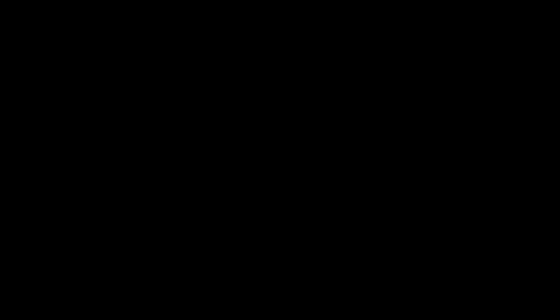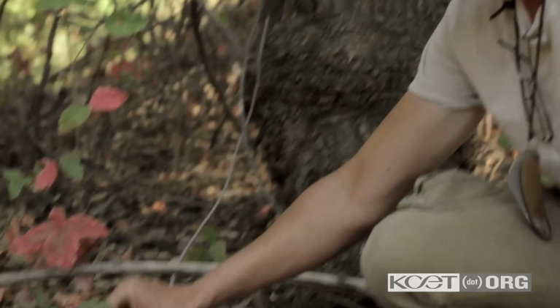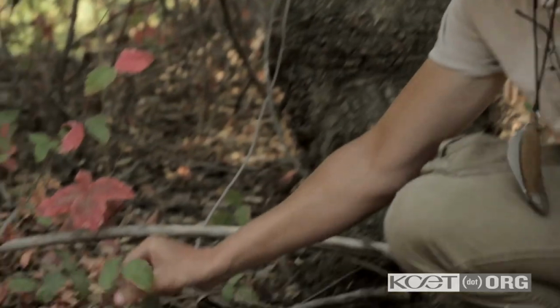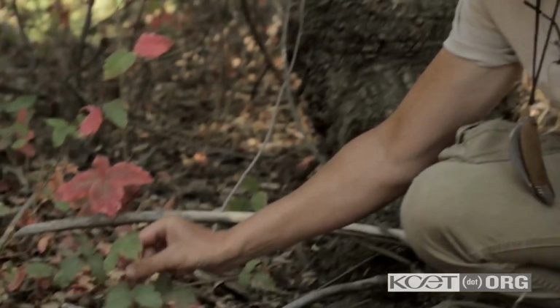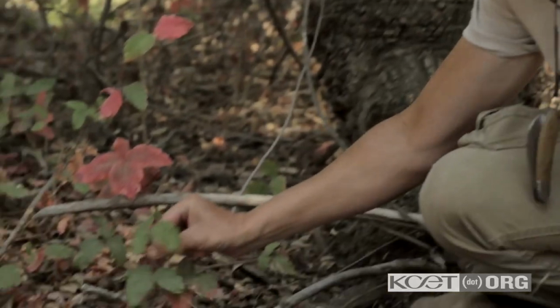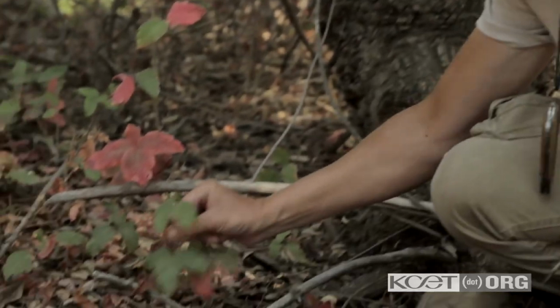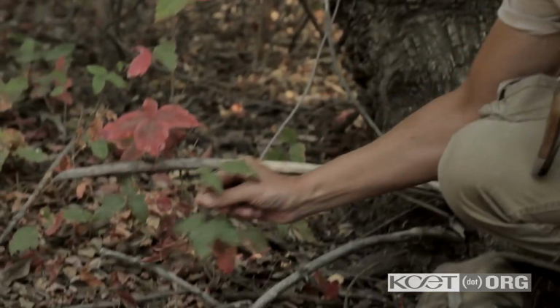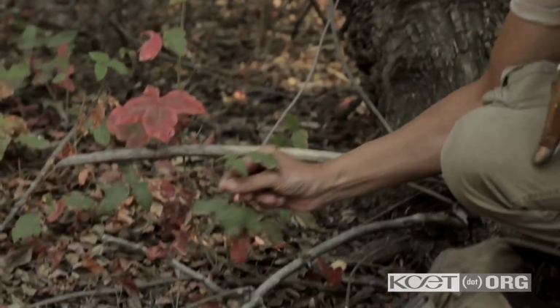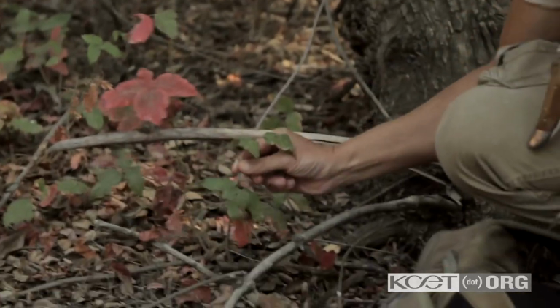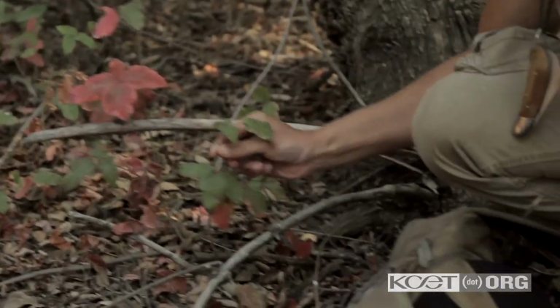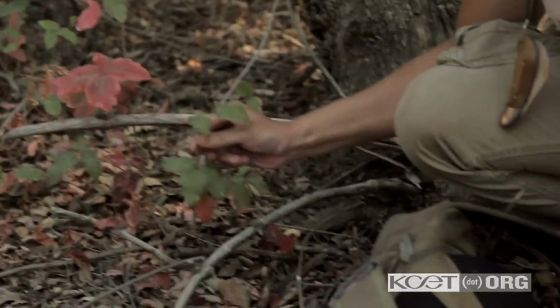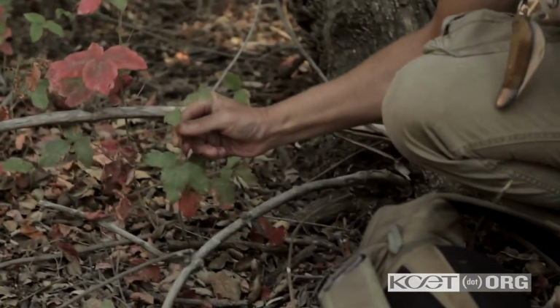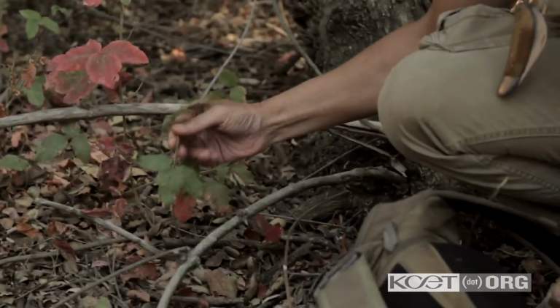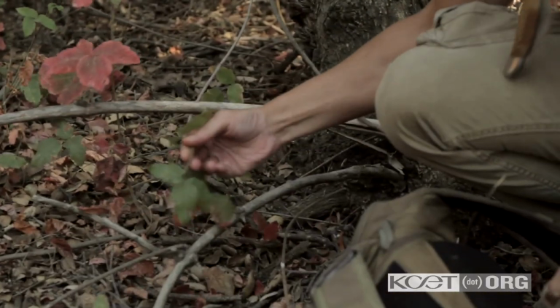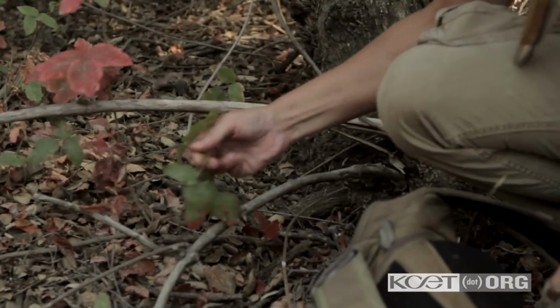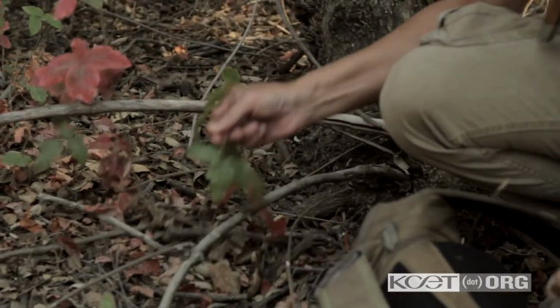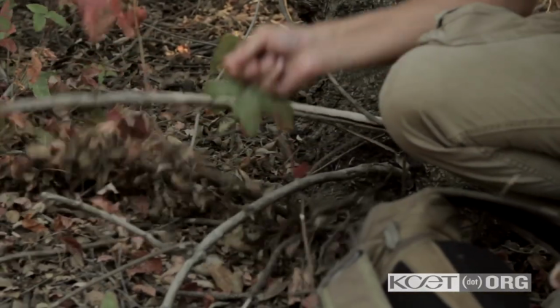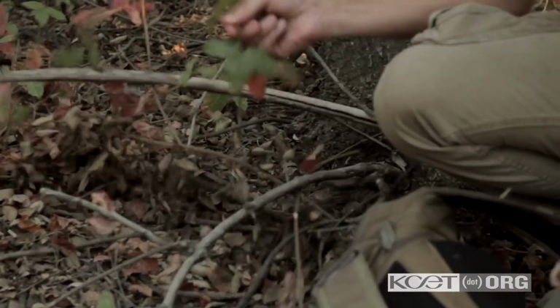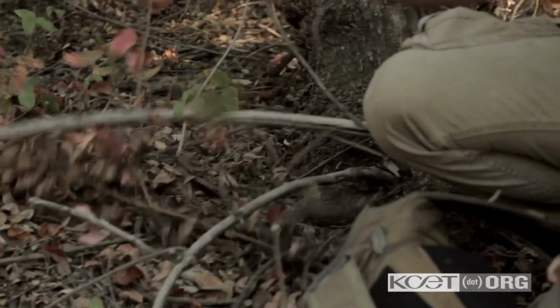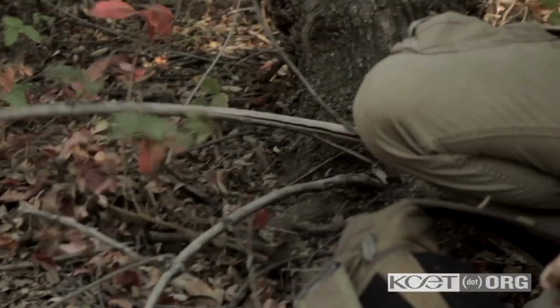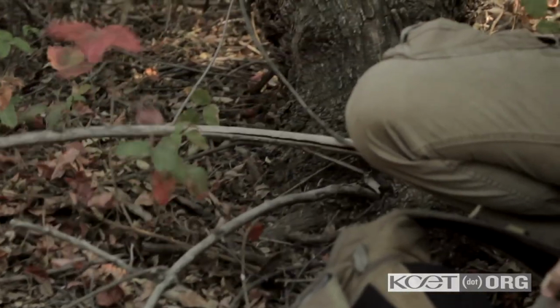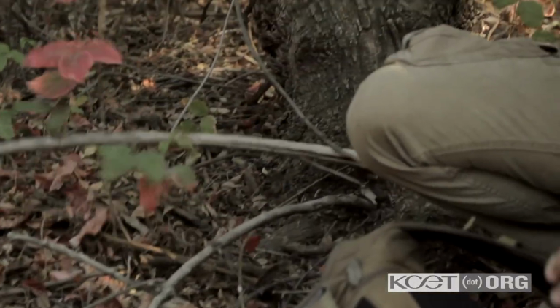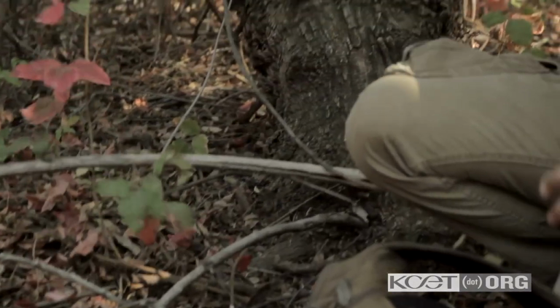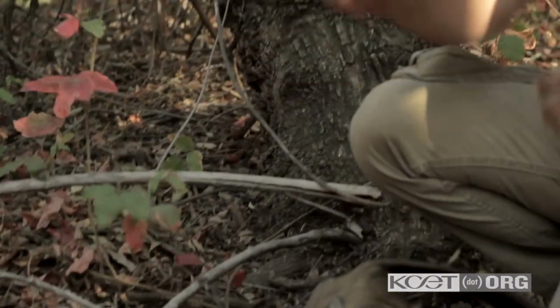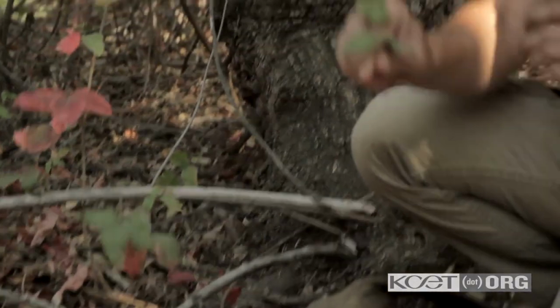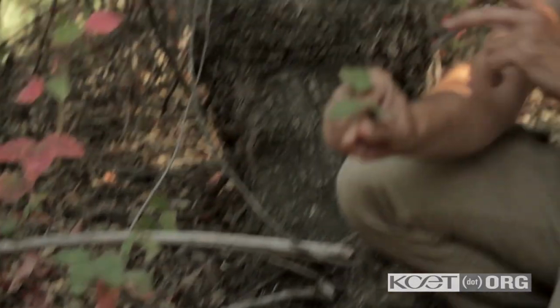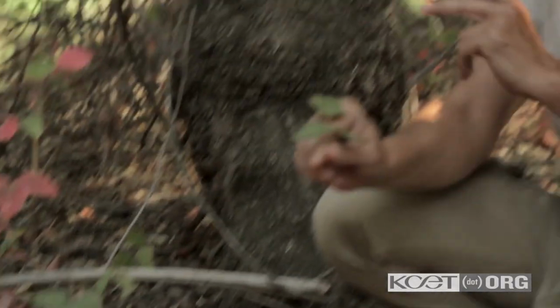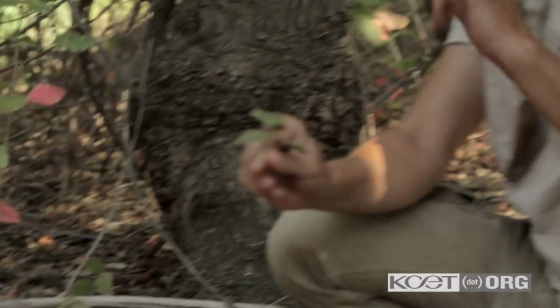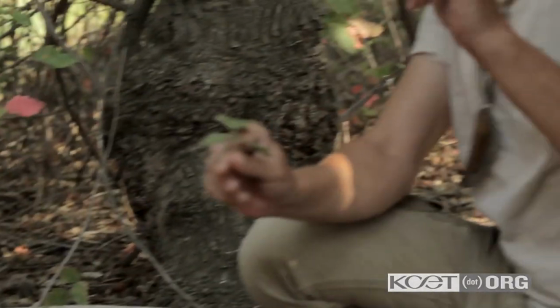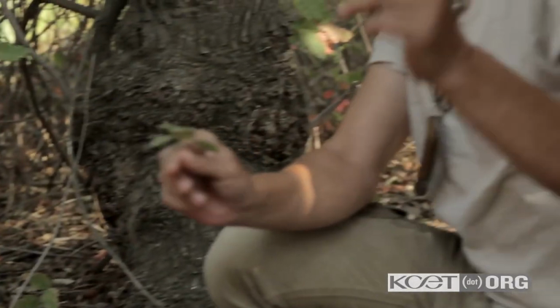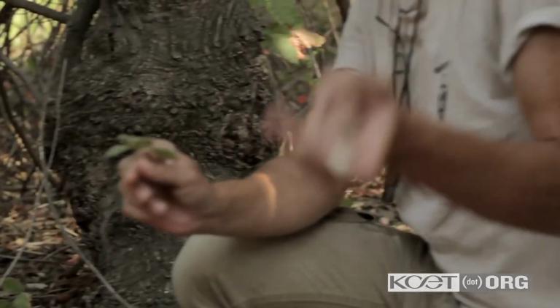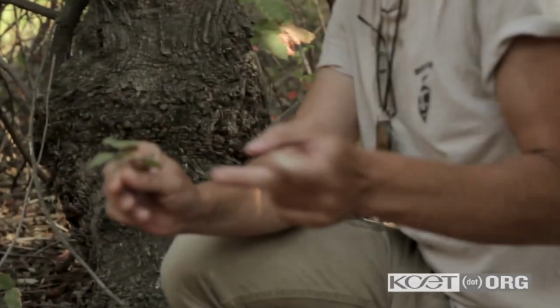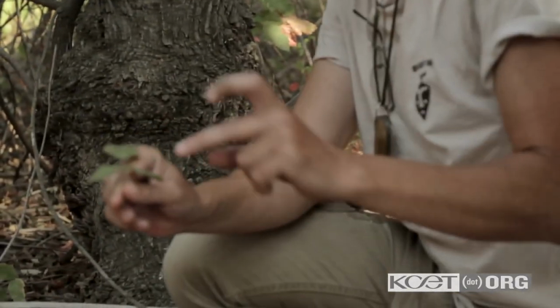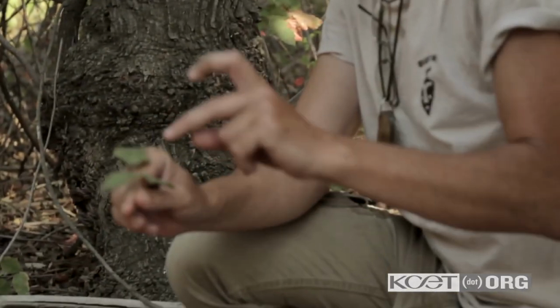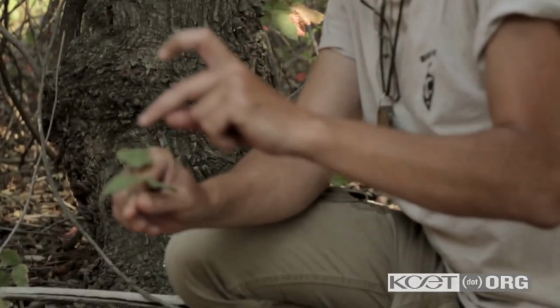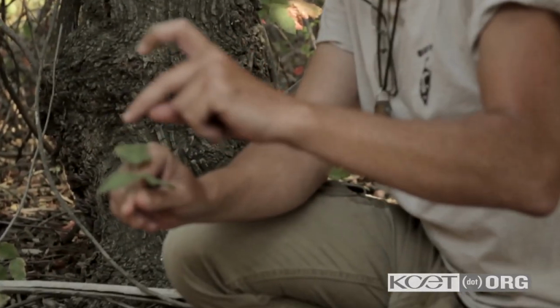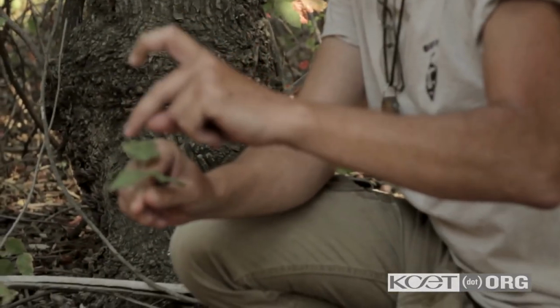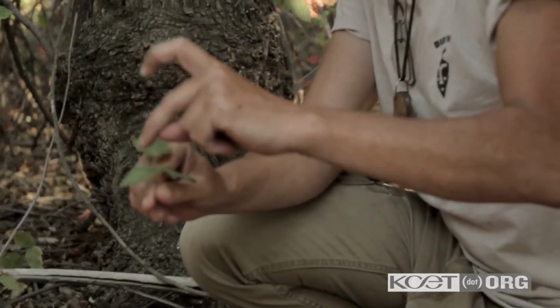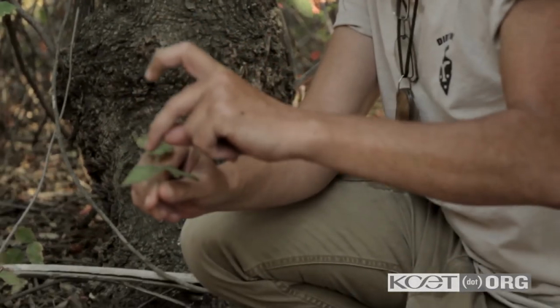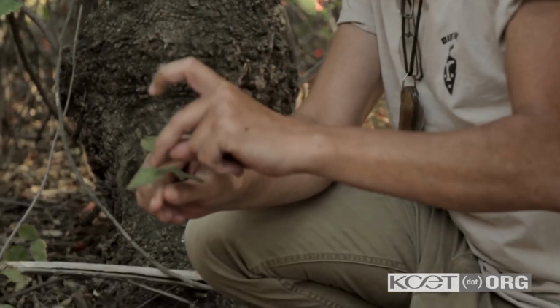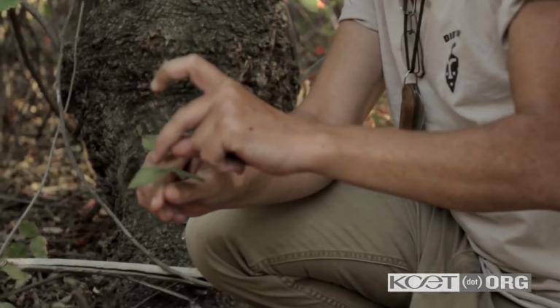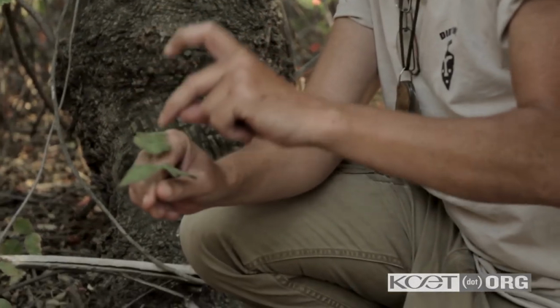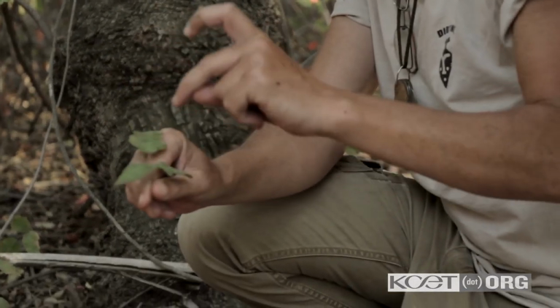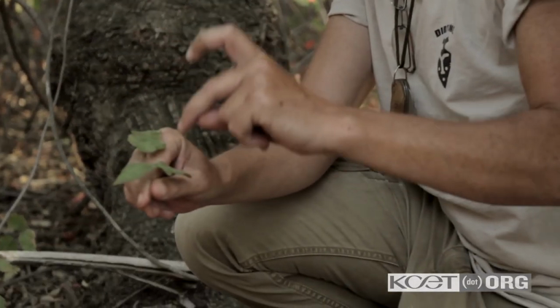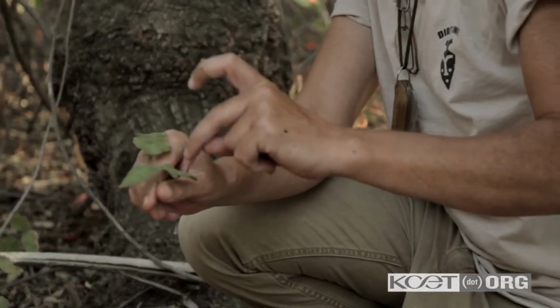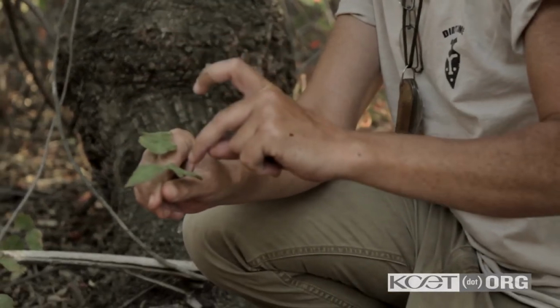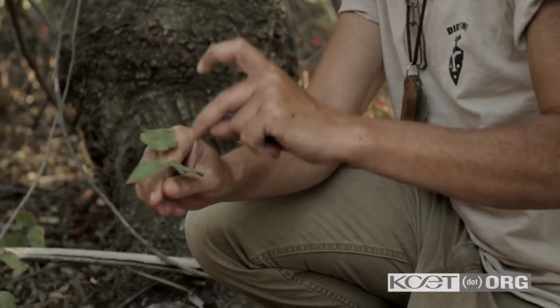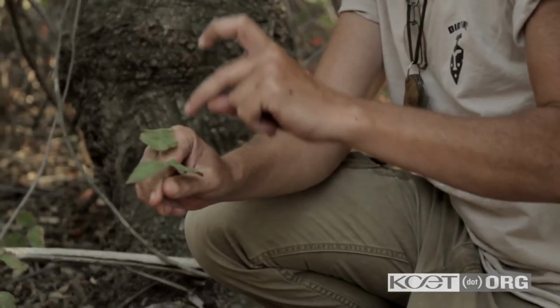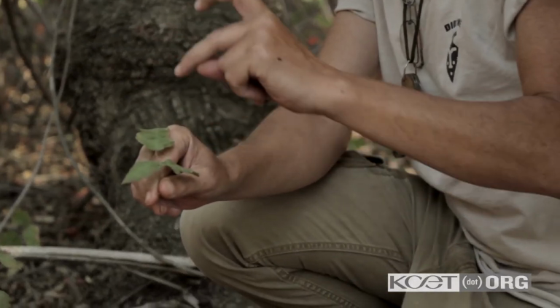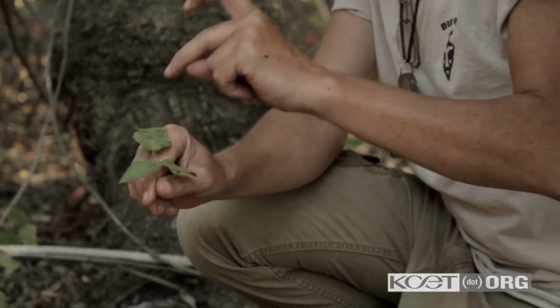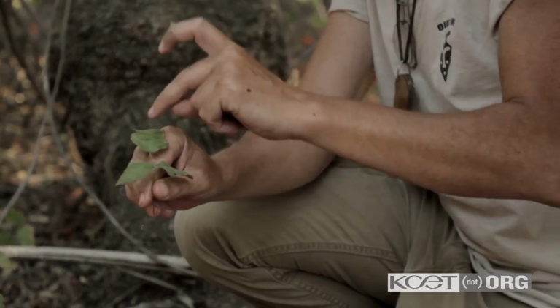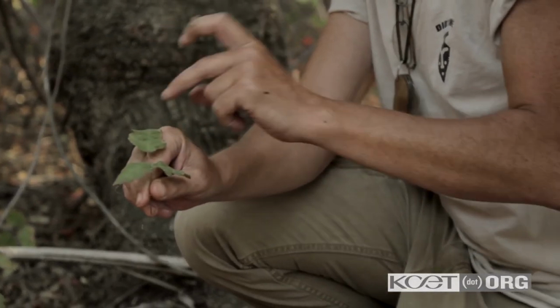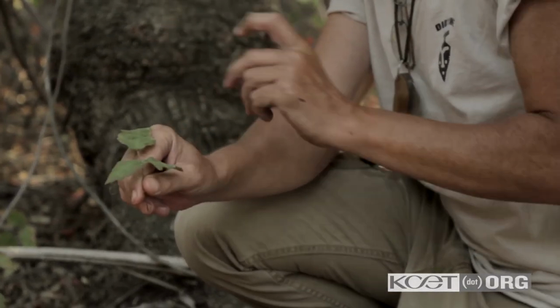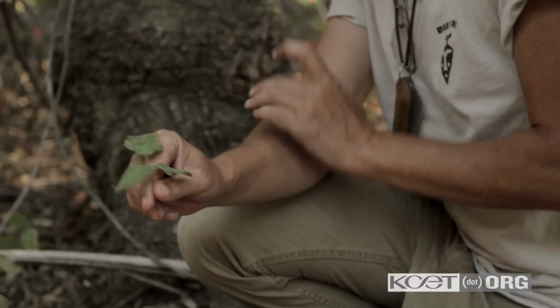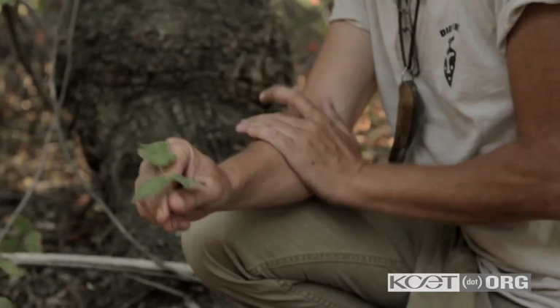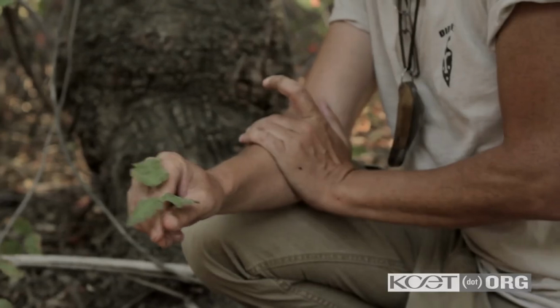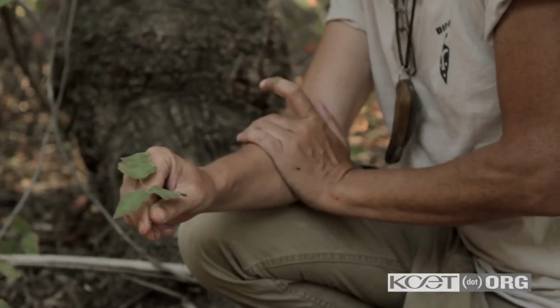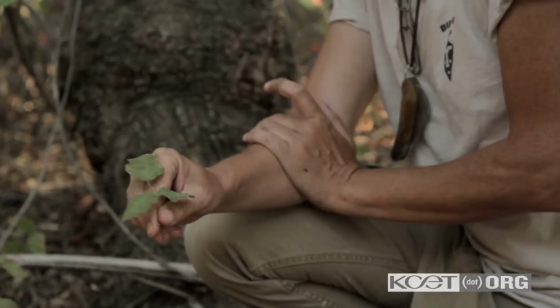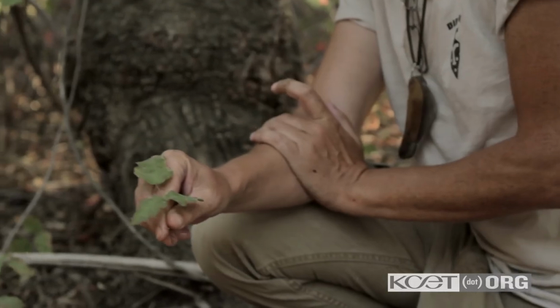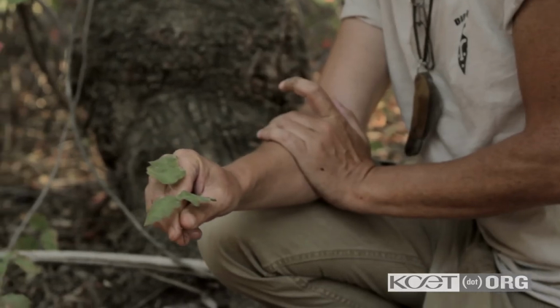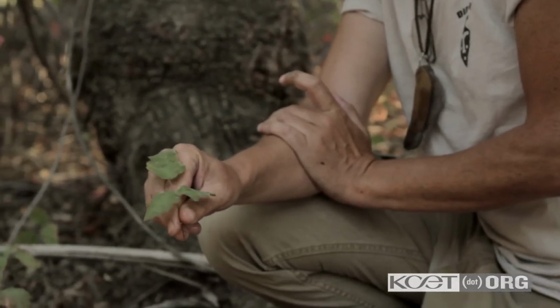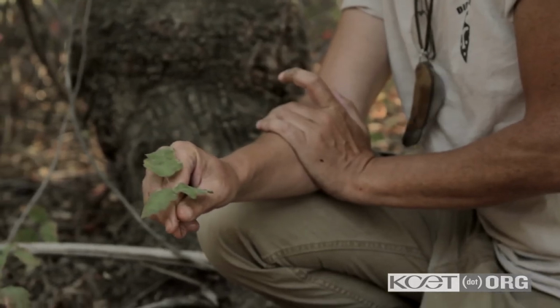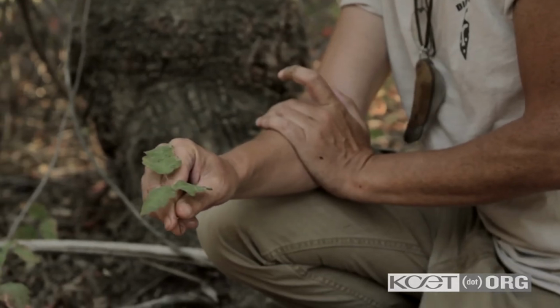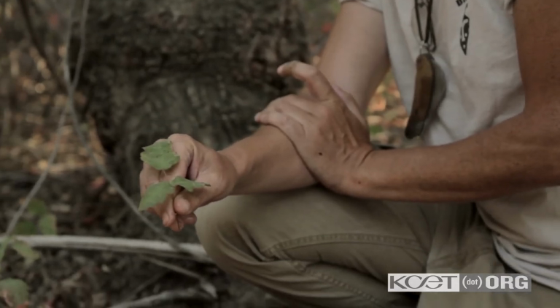We have lots of poison oak in Southern California. Leaves of three — one, two, three — let it be.